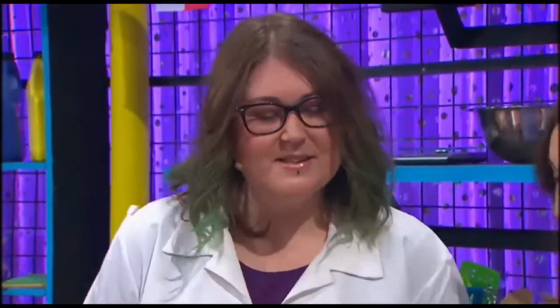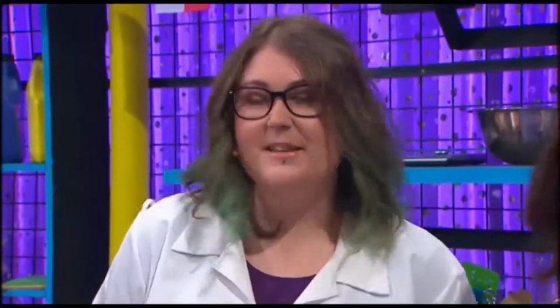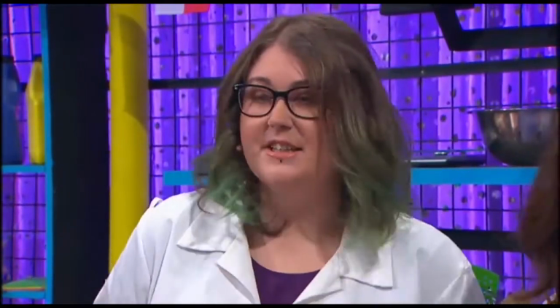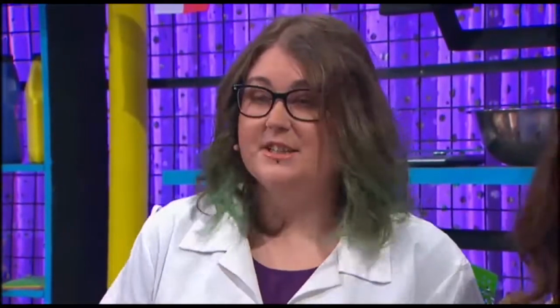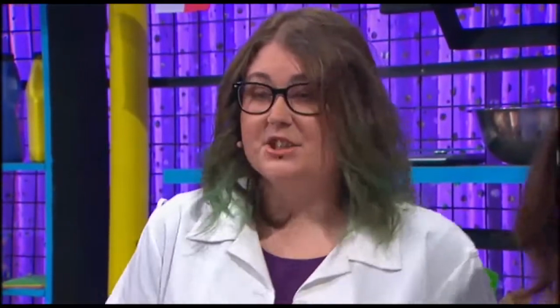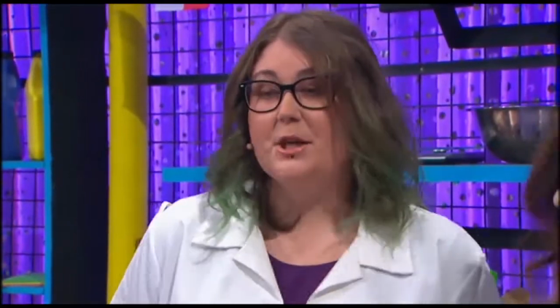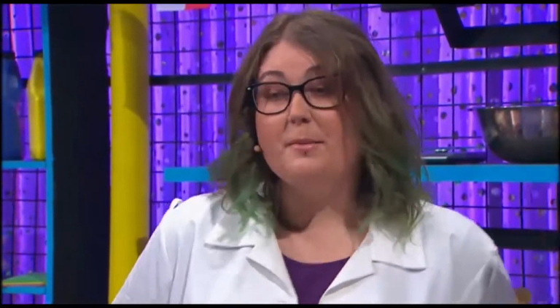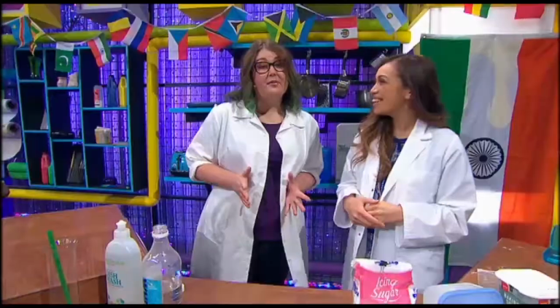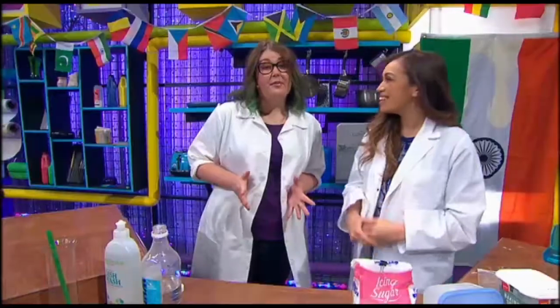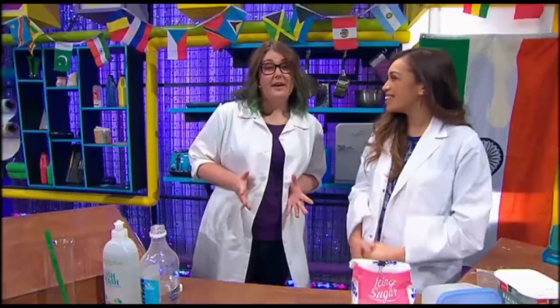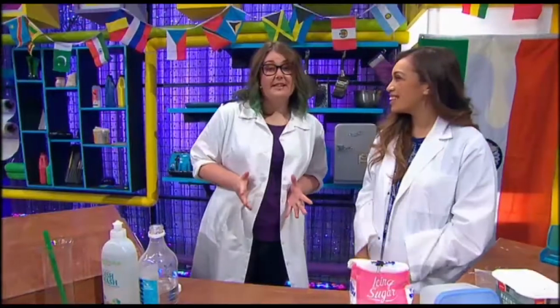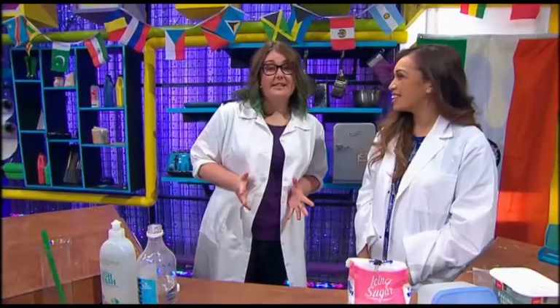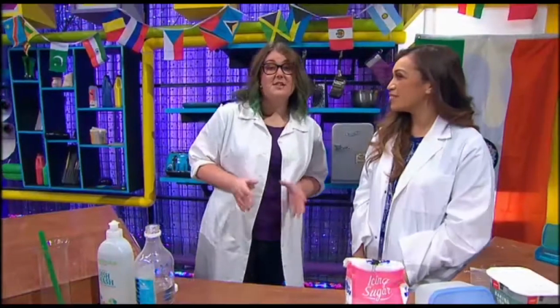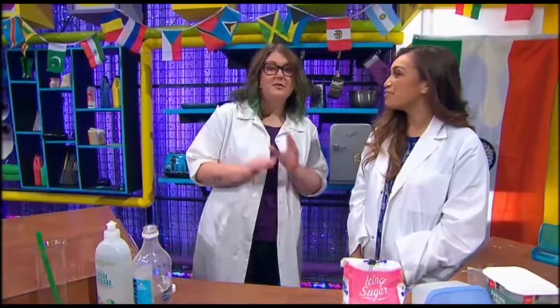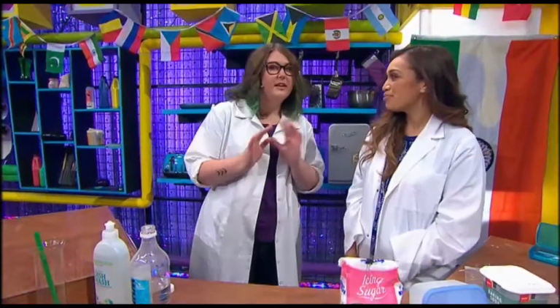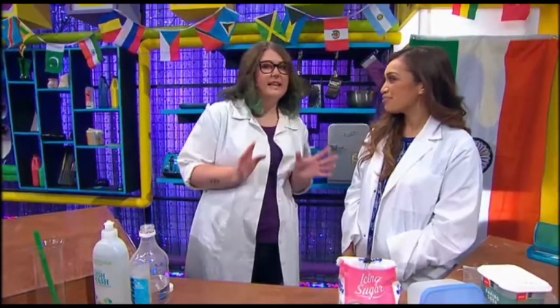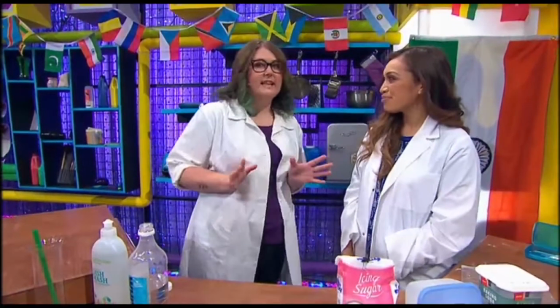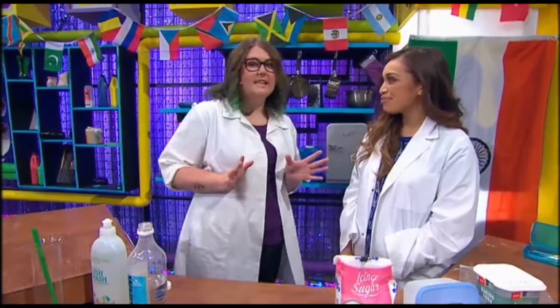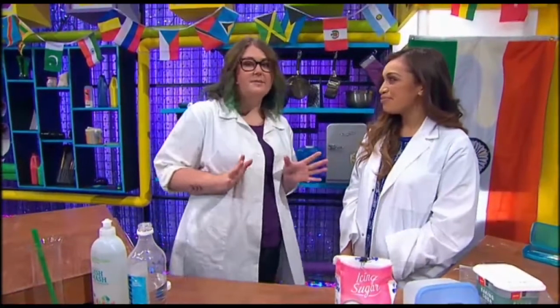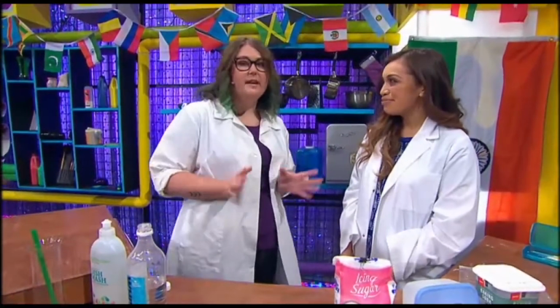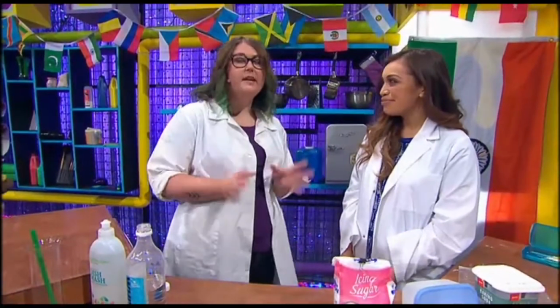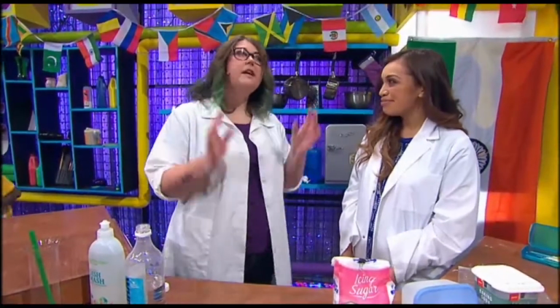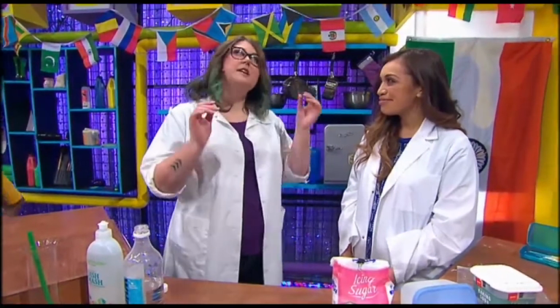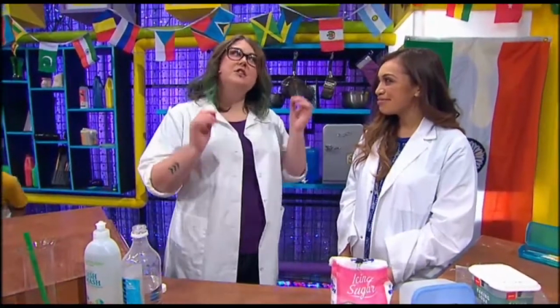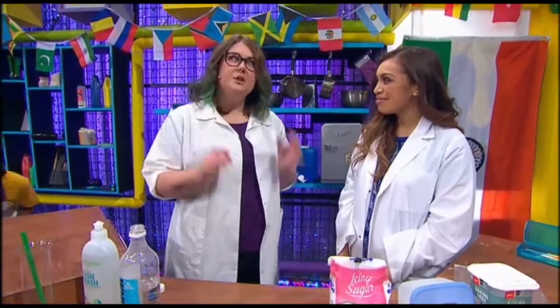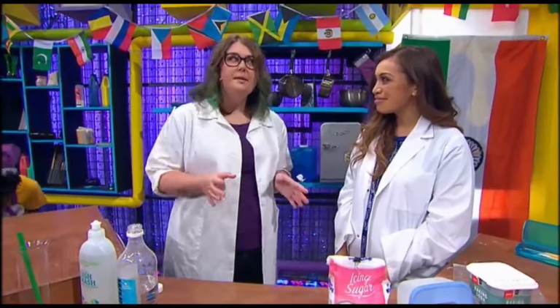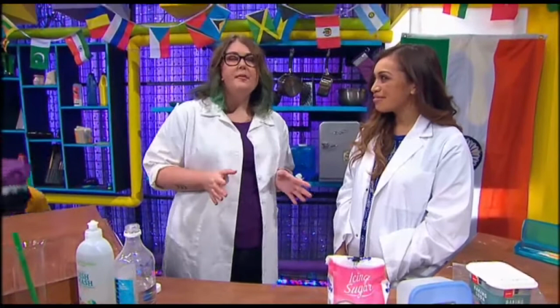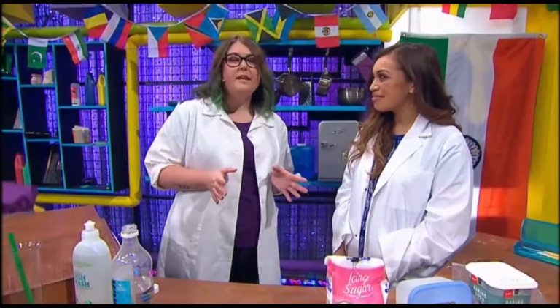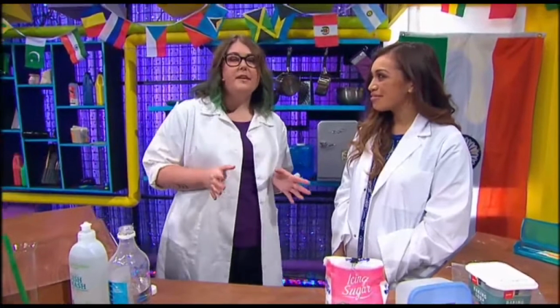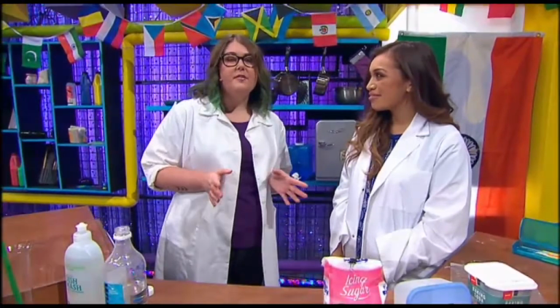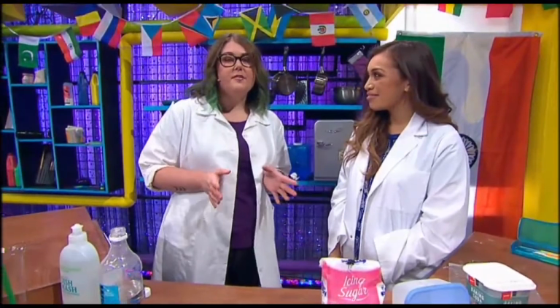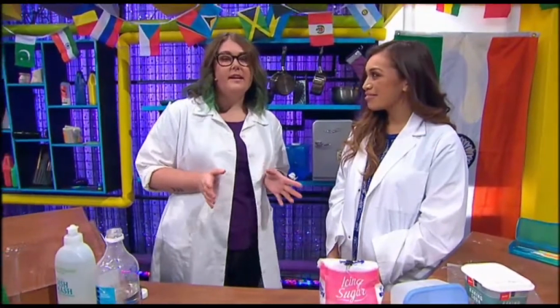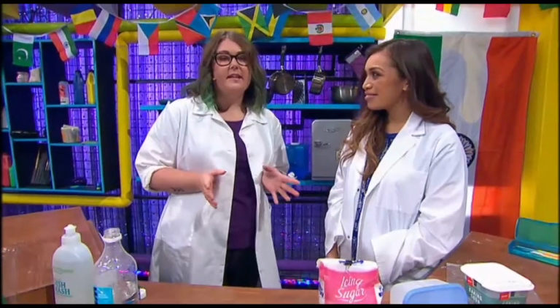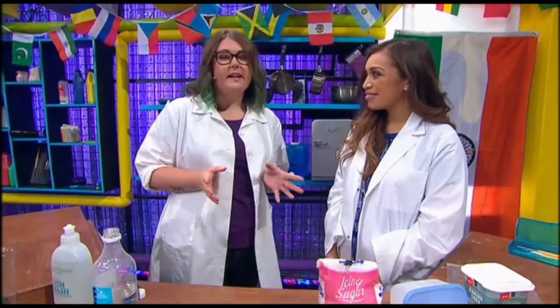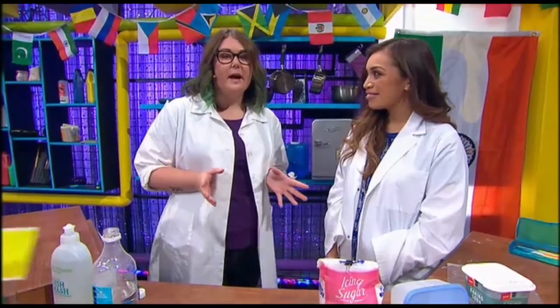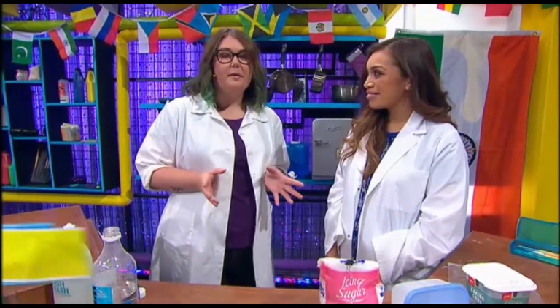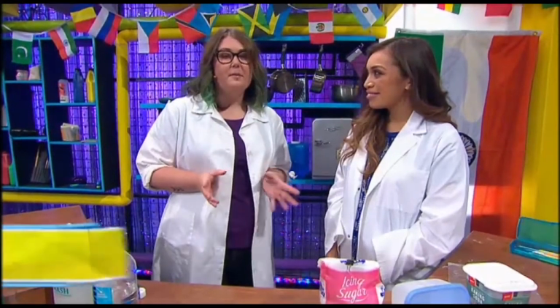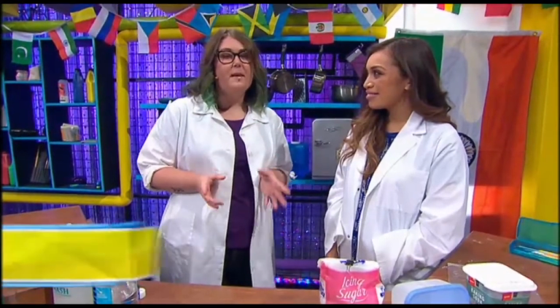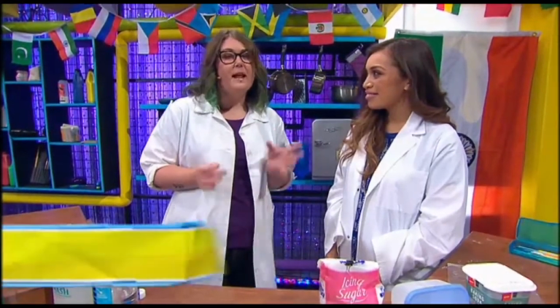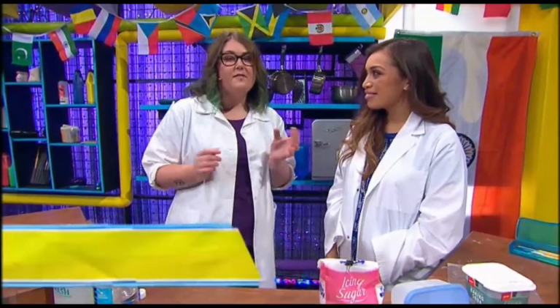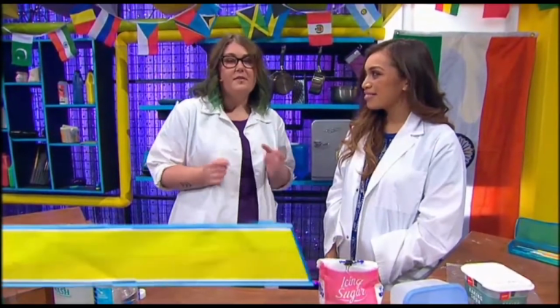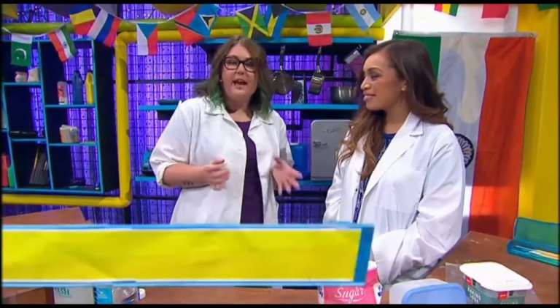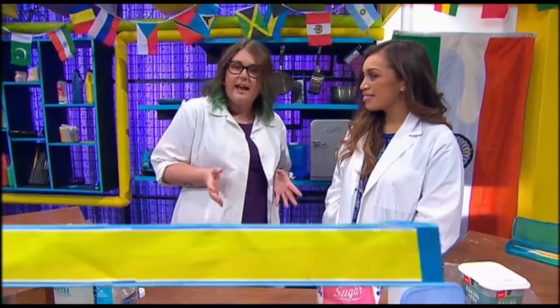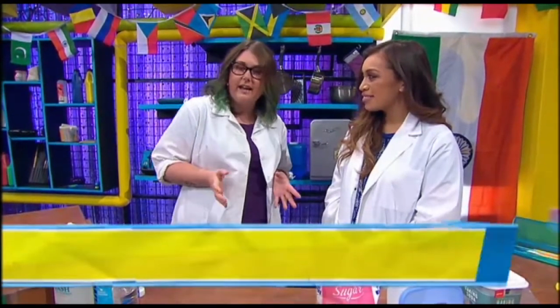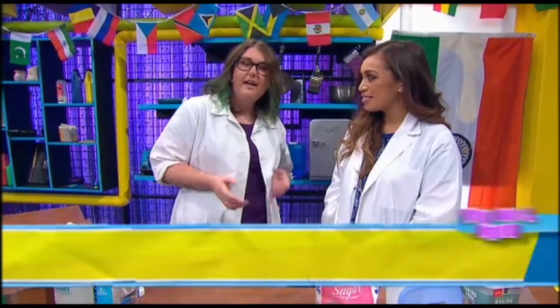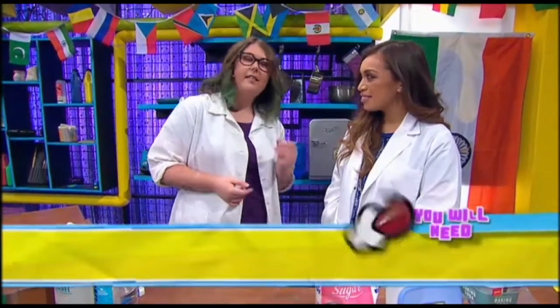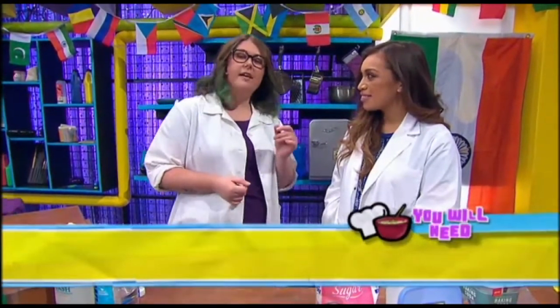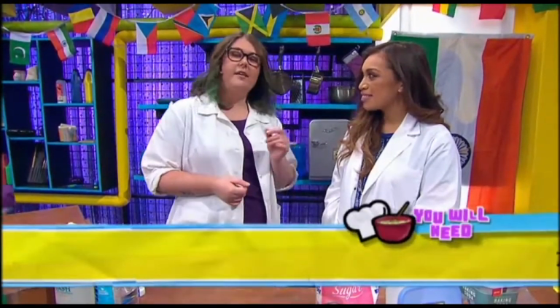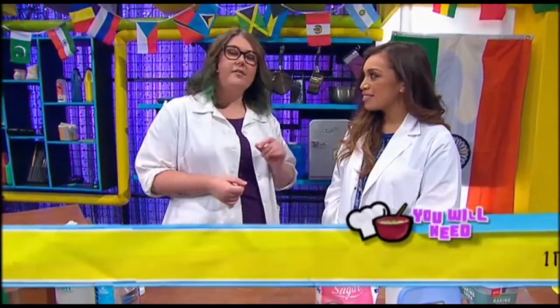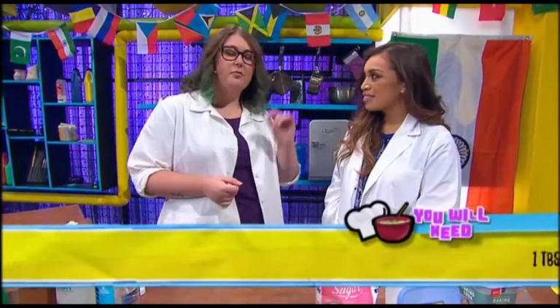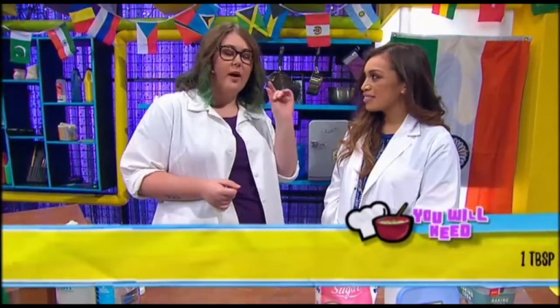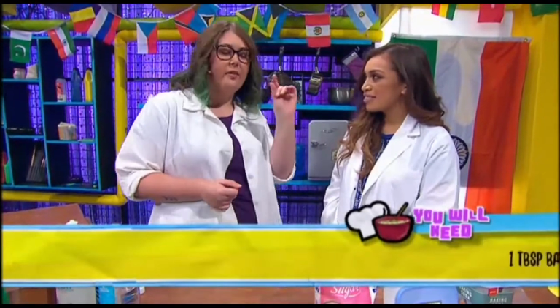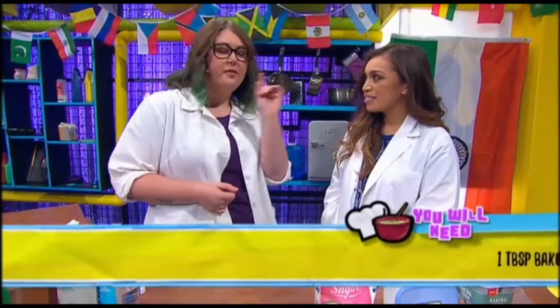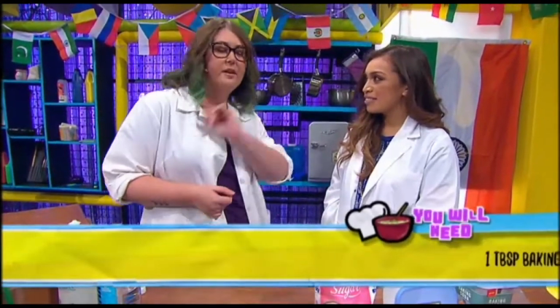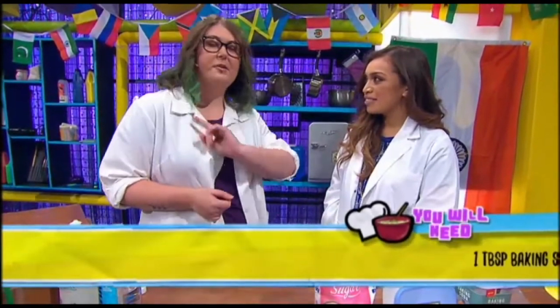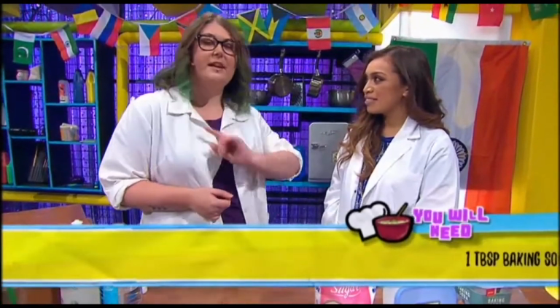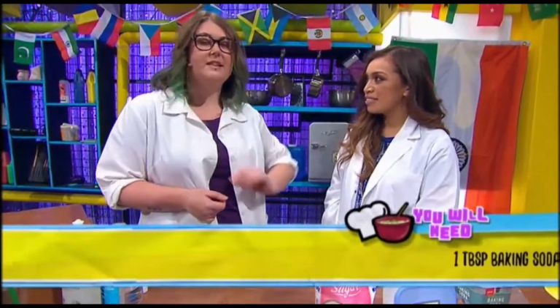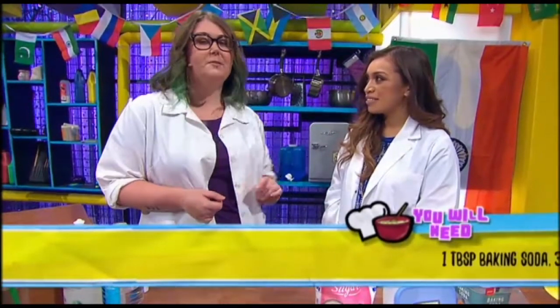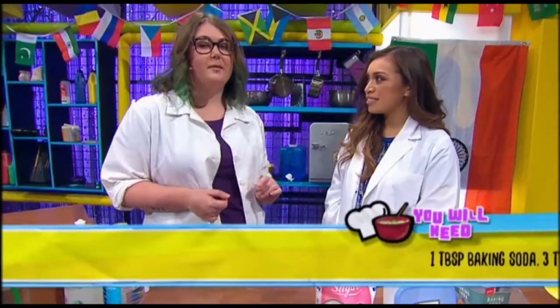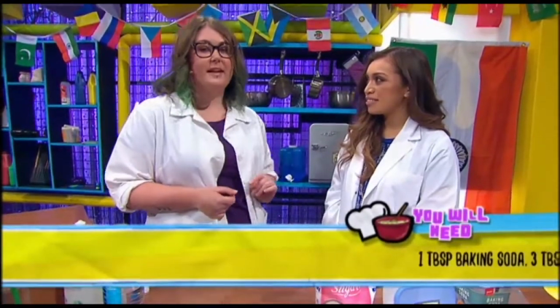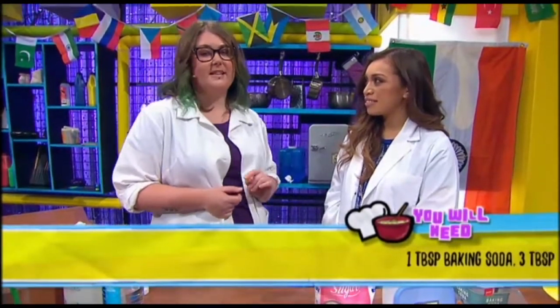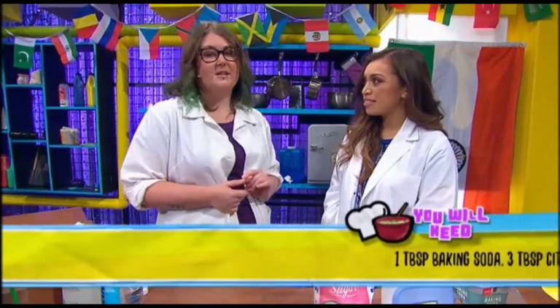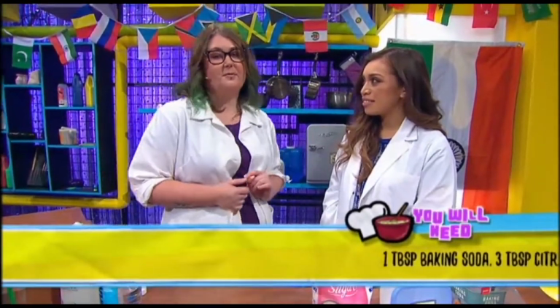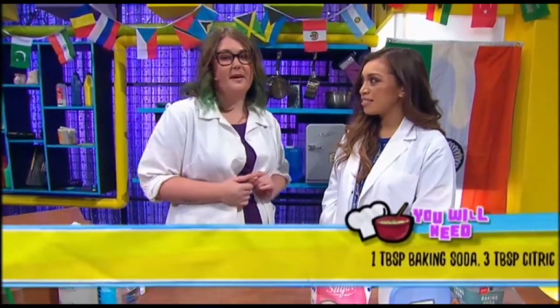We're going to do sherbet first. It's a really easy one. You should be able to get everything in the cupboard, but if you can't, one of the ingredients you'll be able to get is at a store.